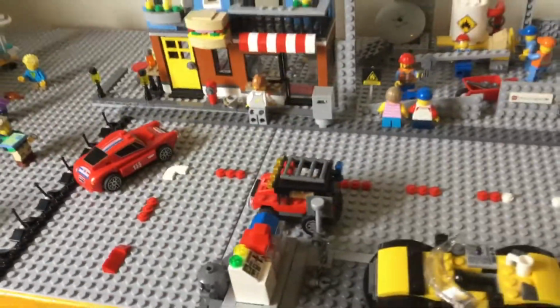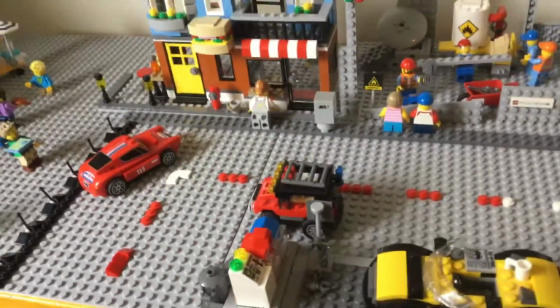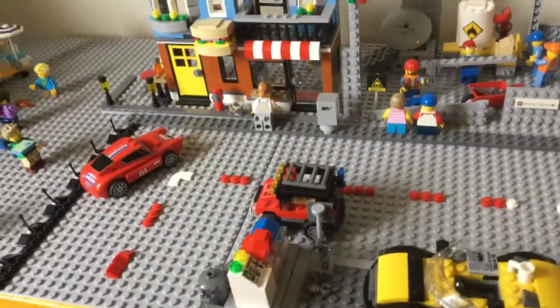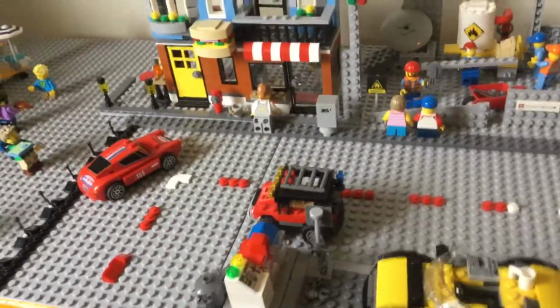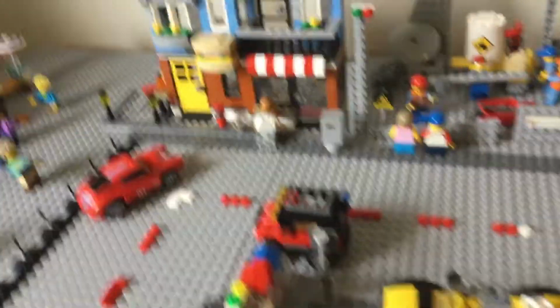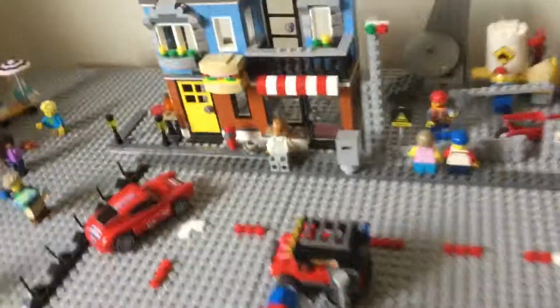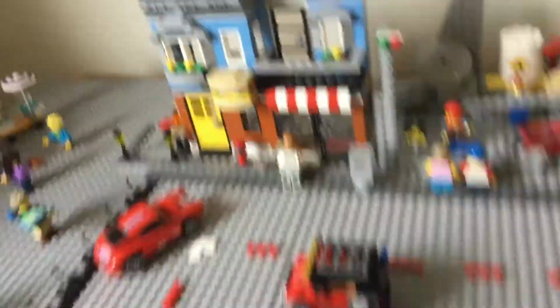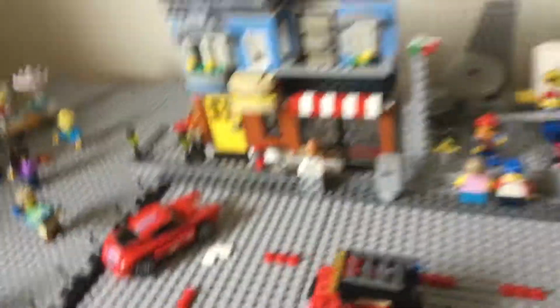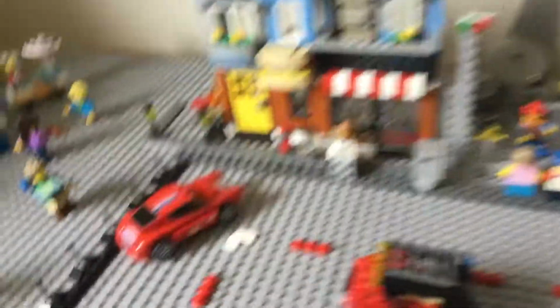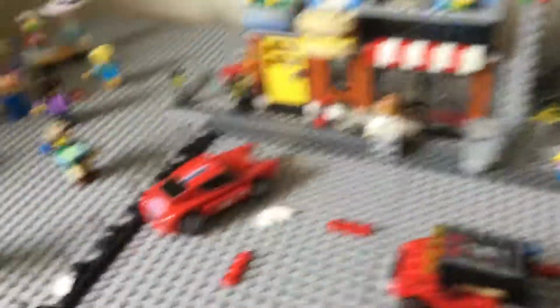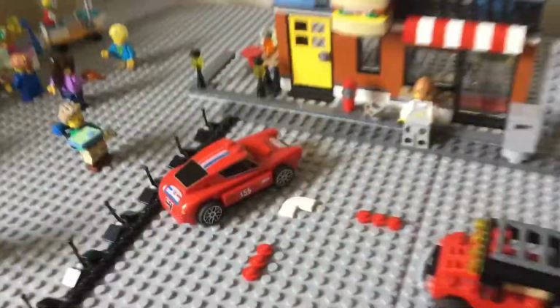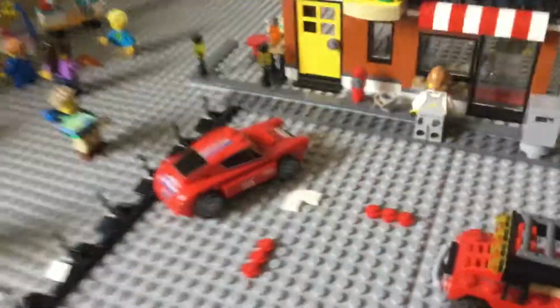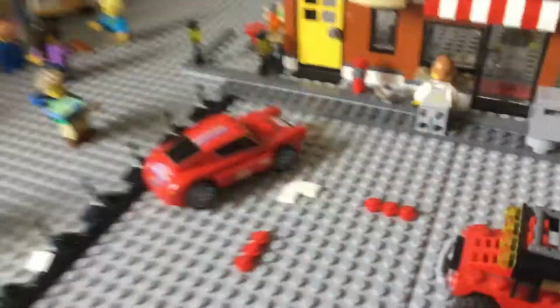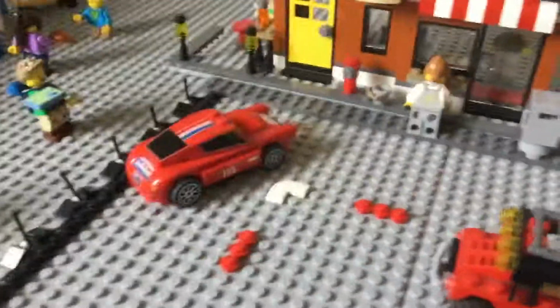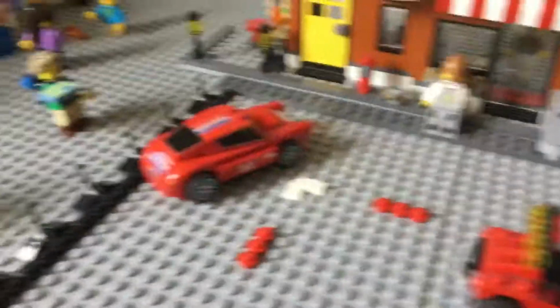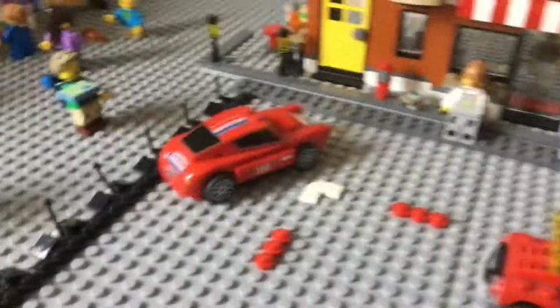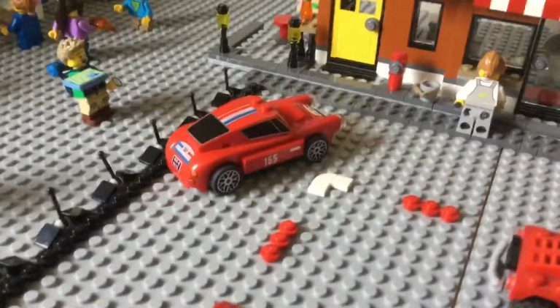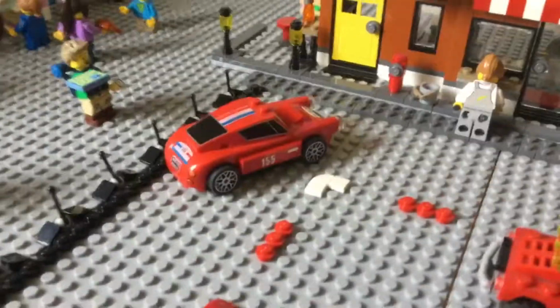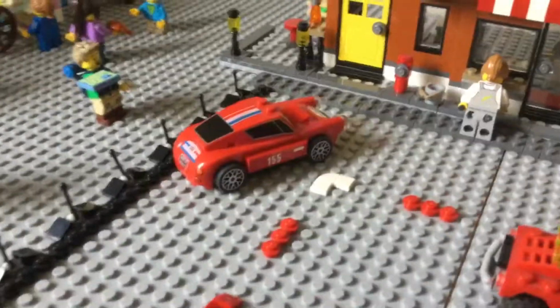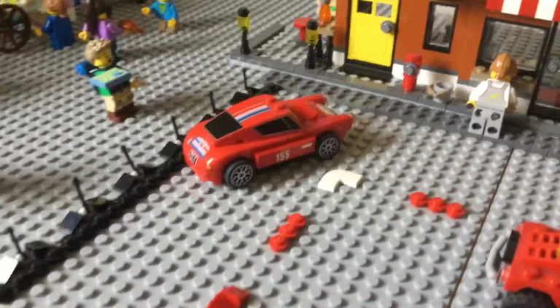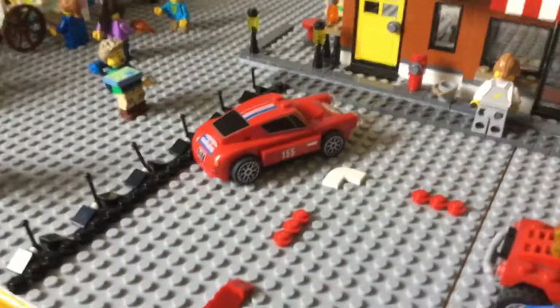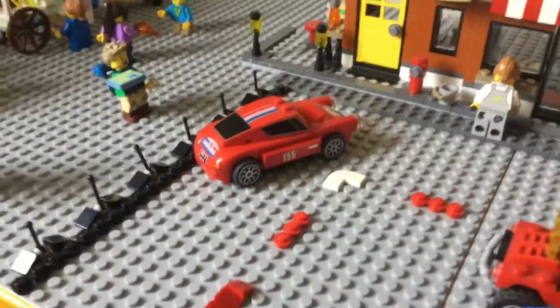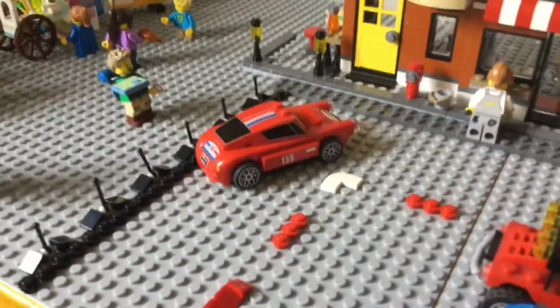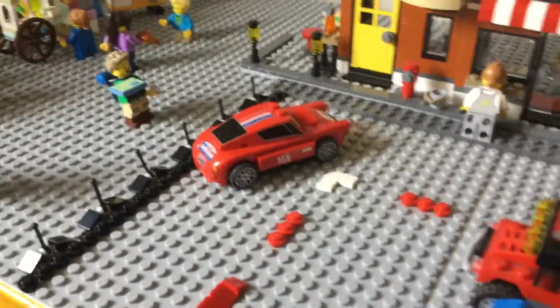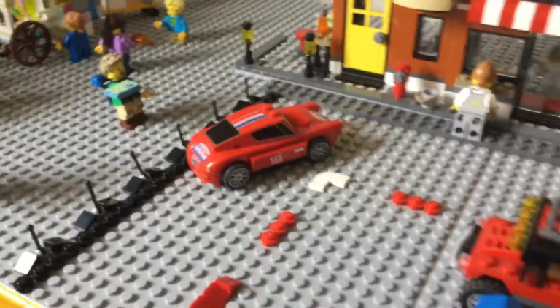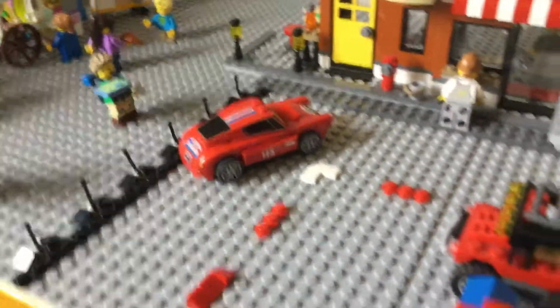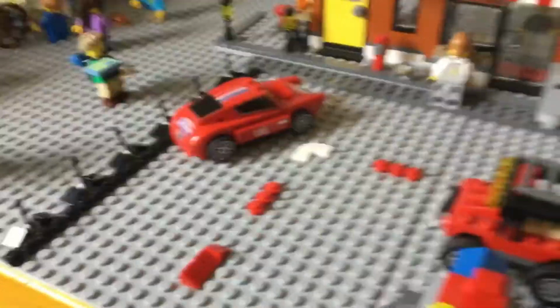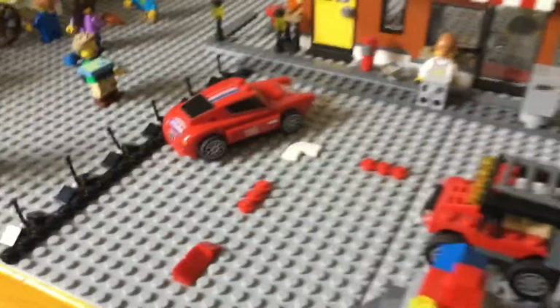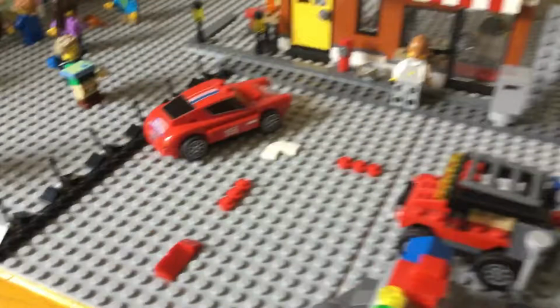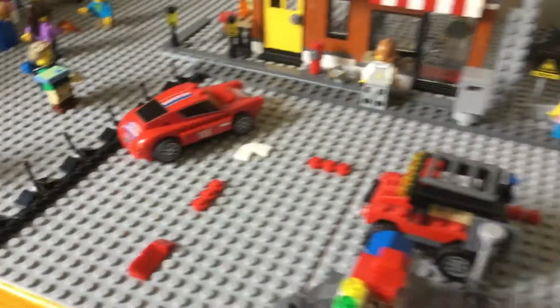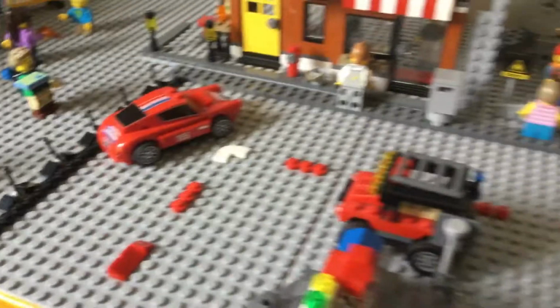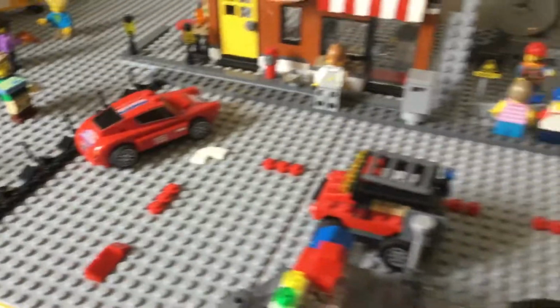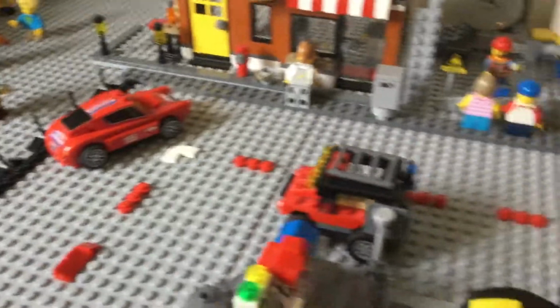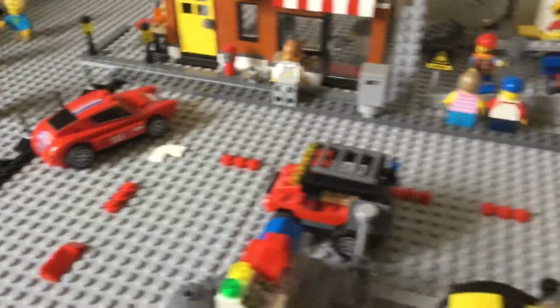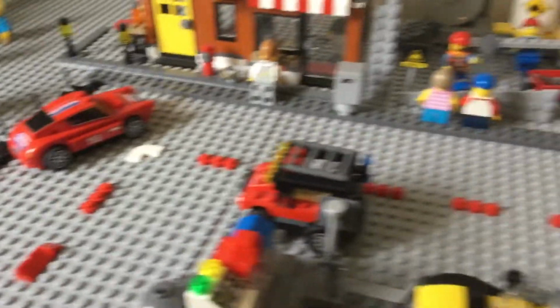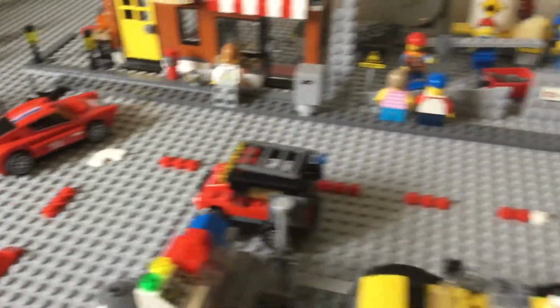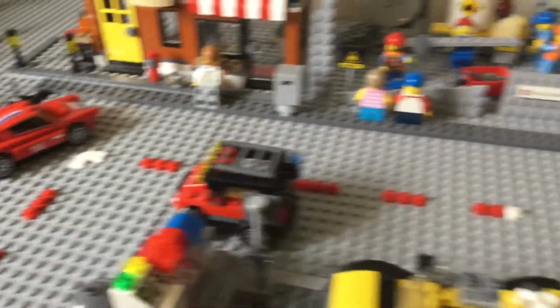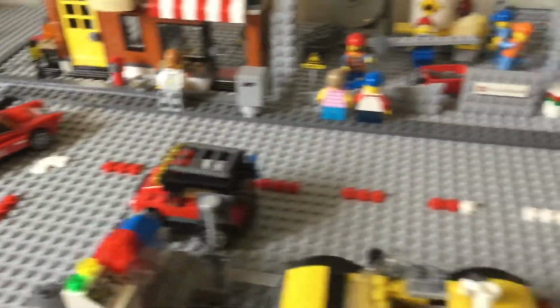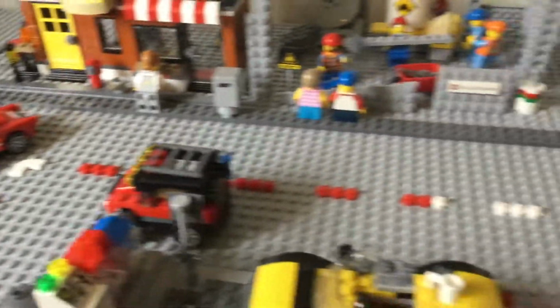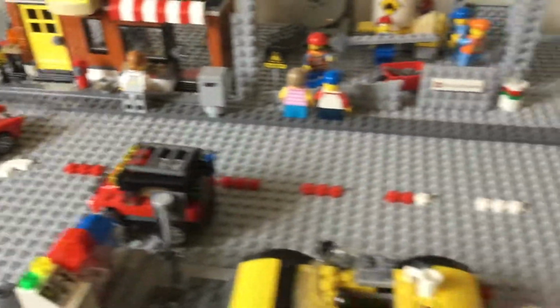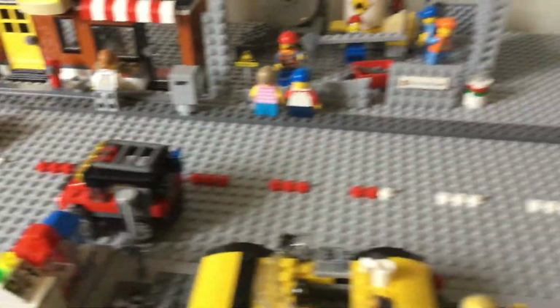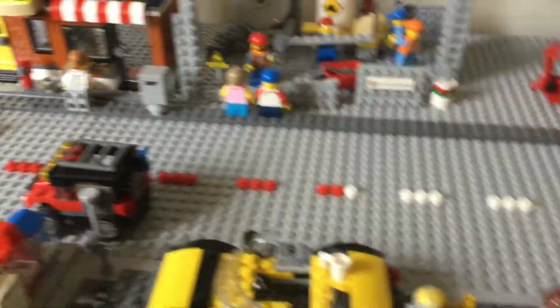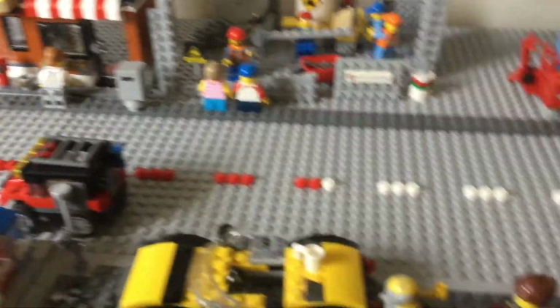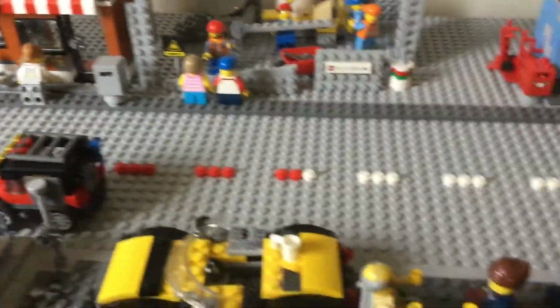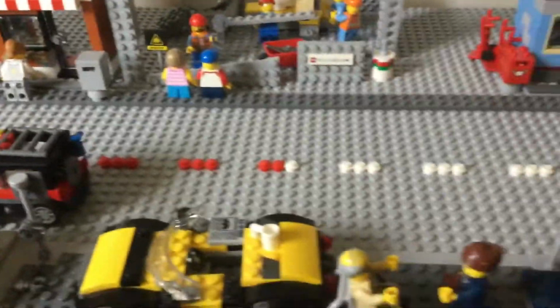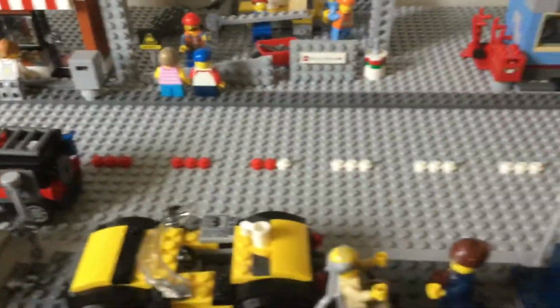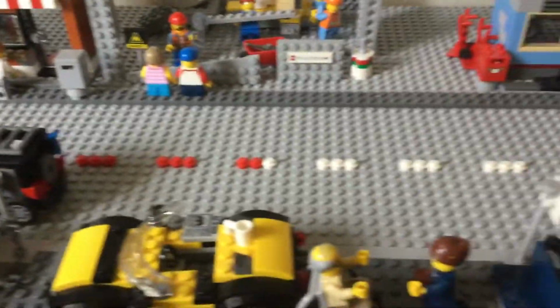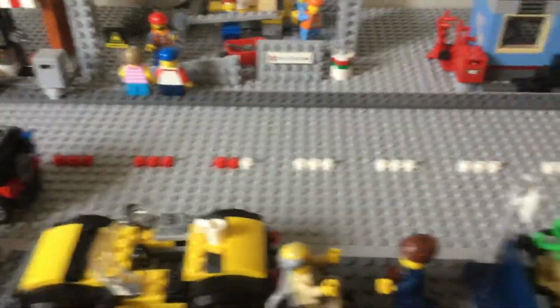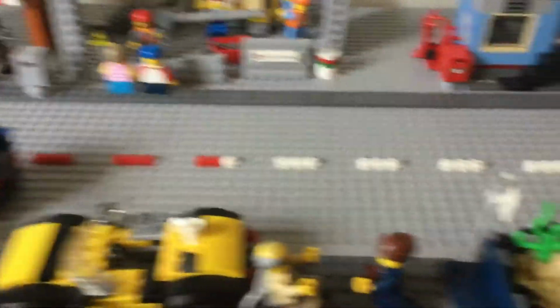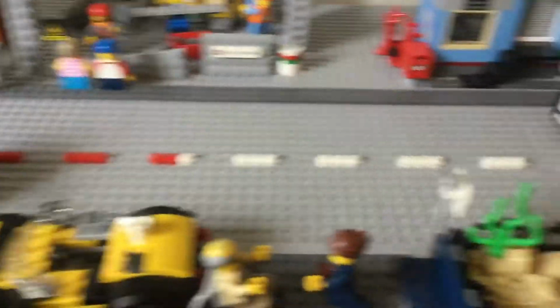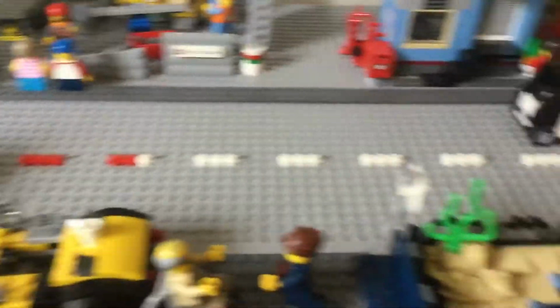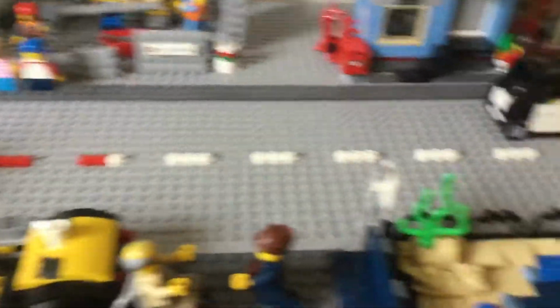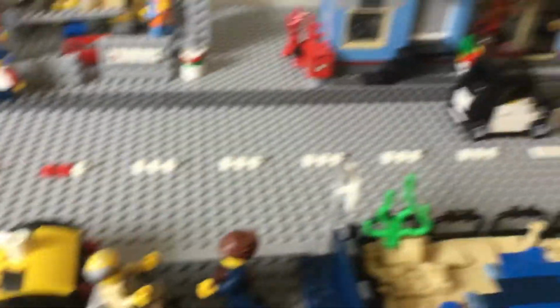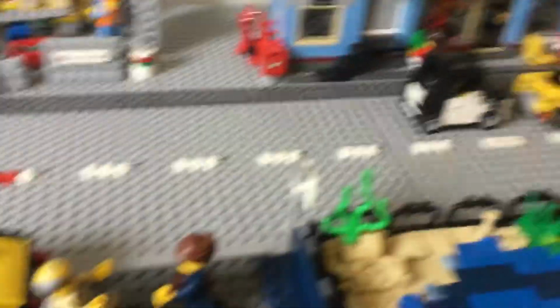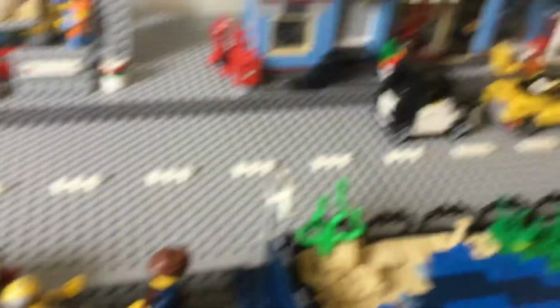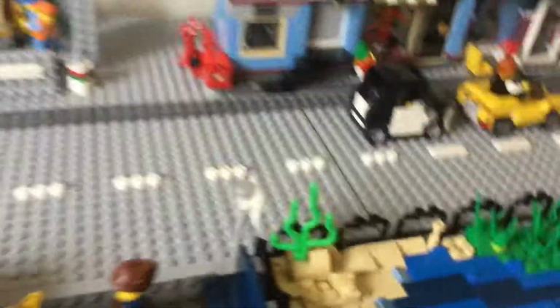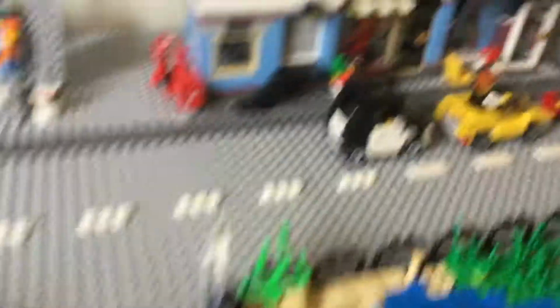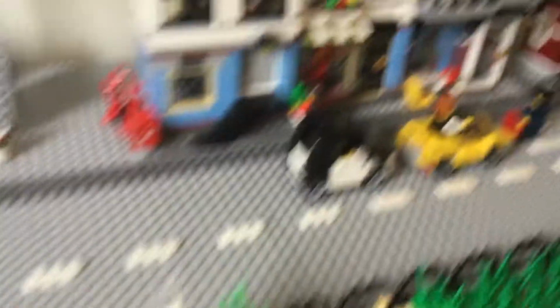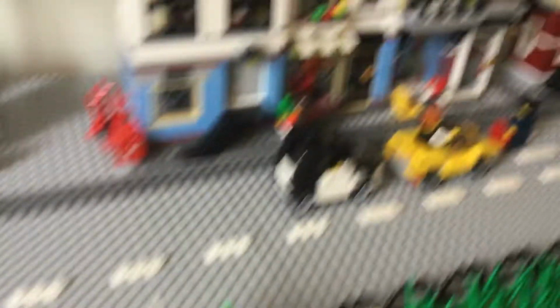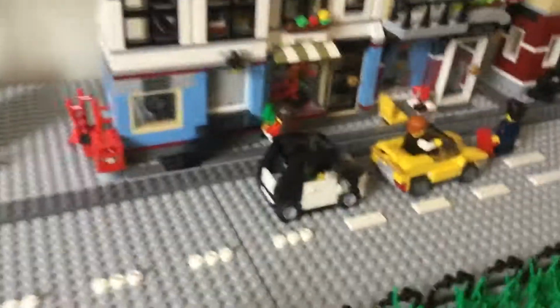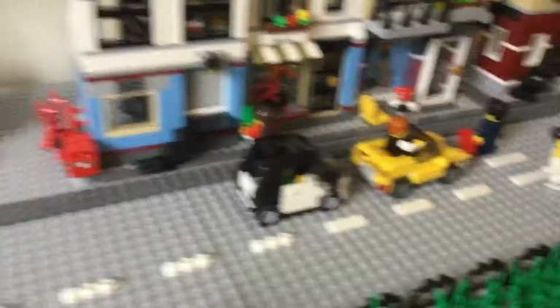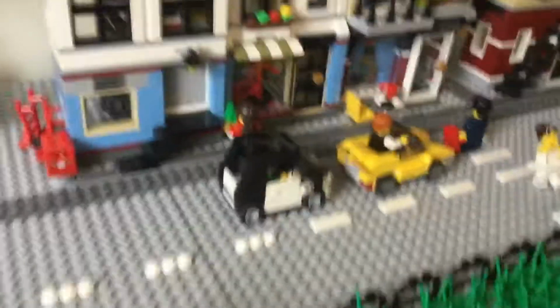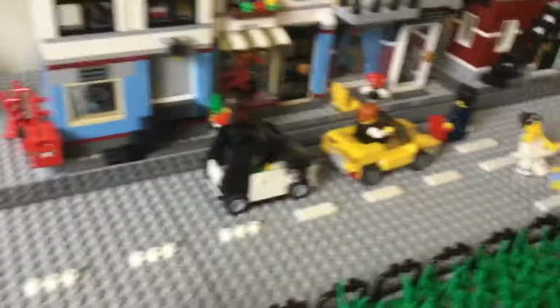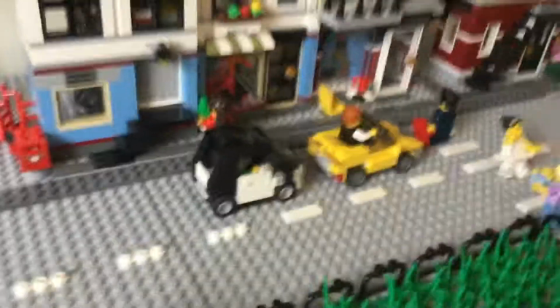Besides that, new cars like this red car which was from the promotional set, and a few other minor adjustments.